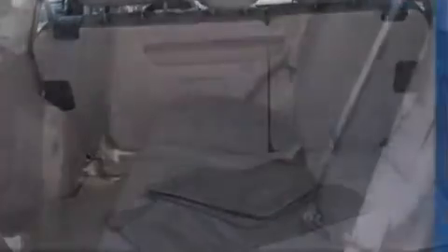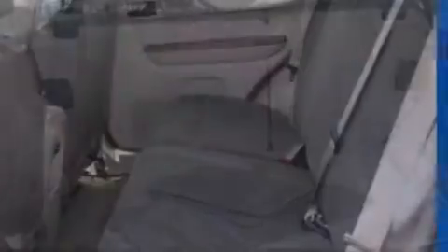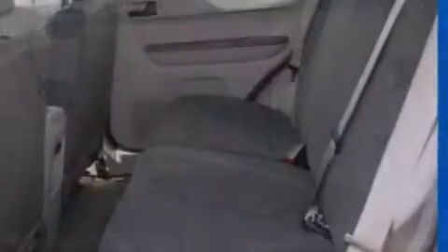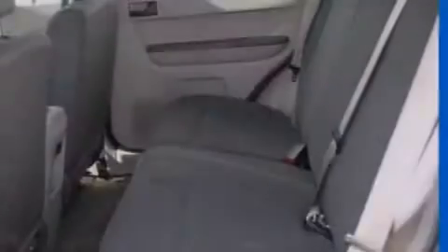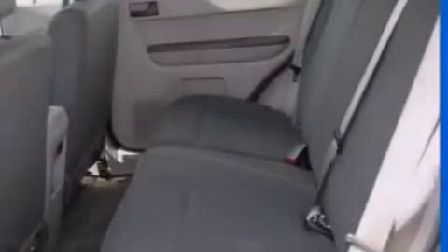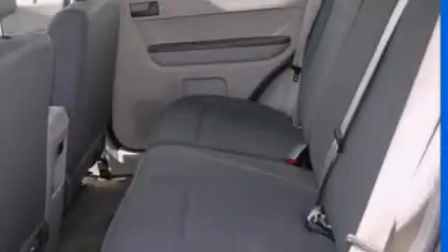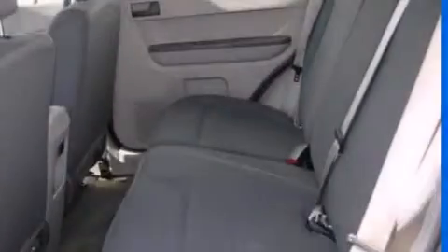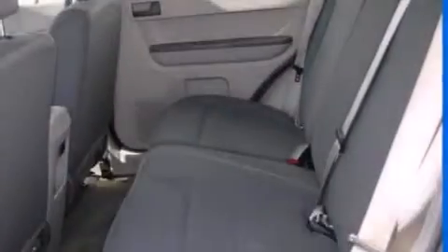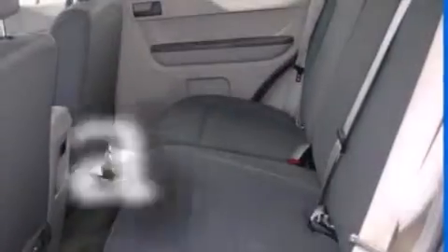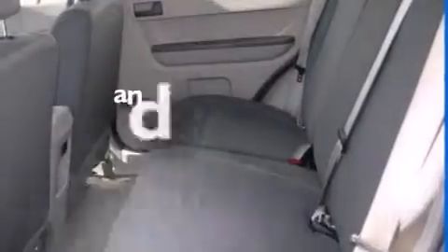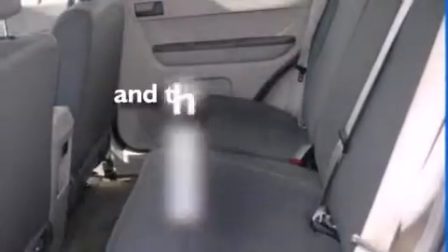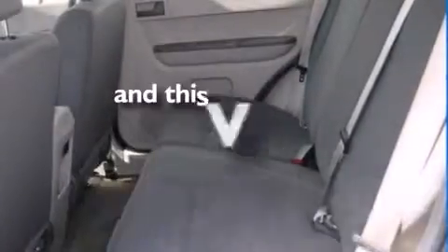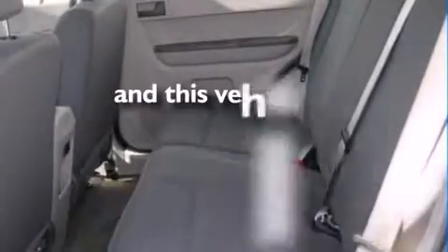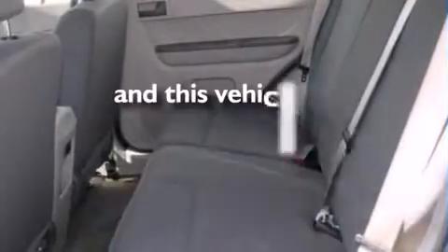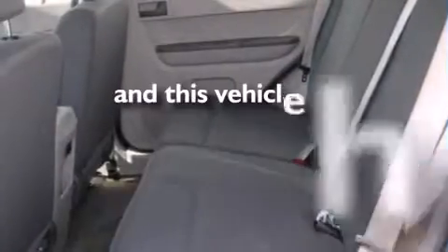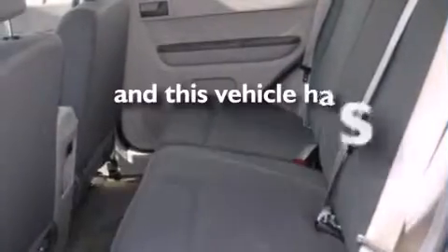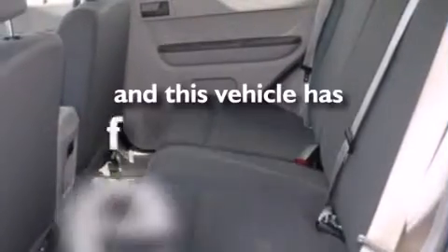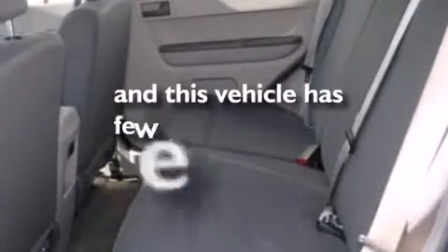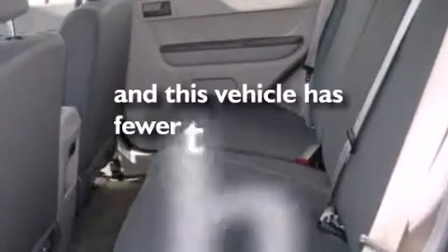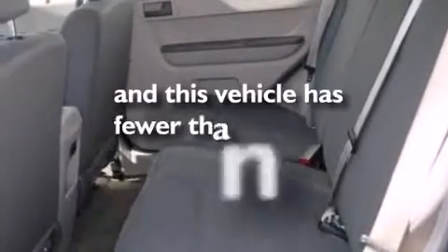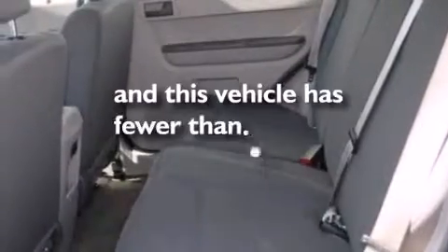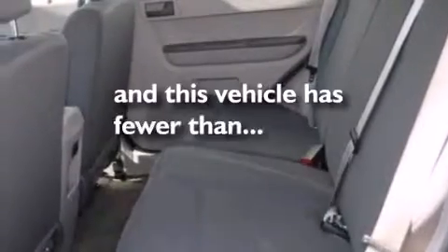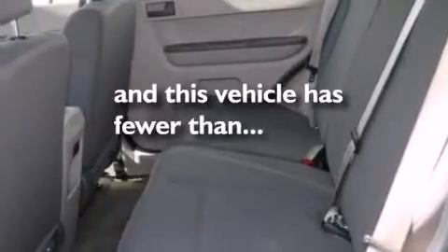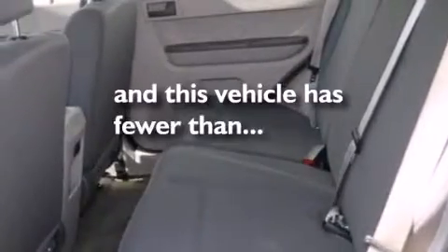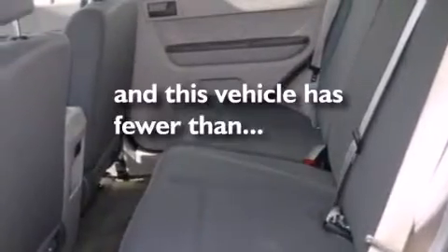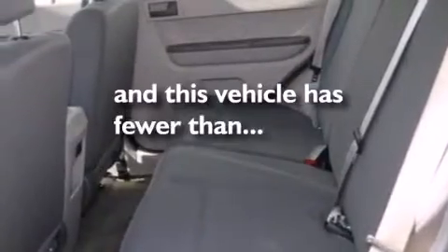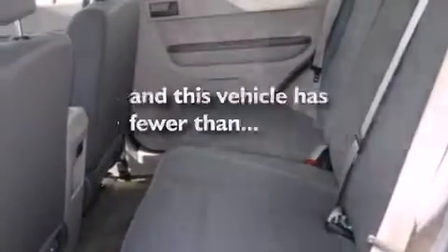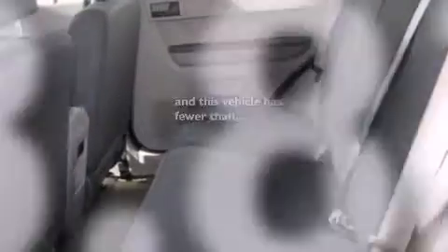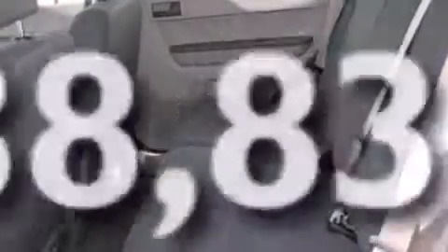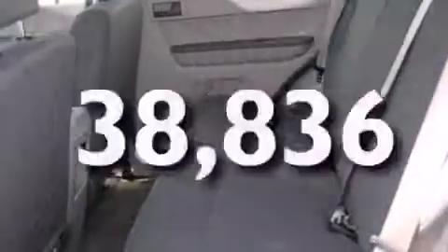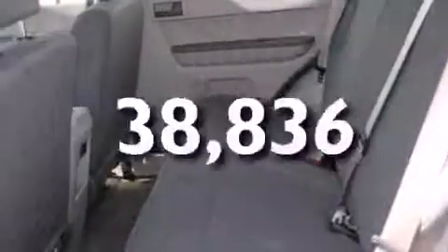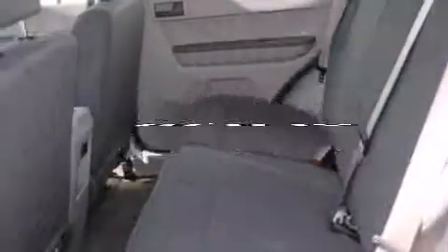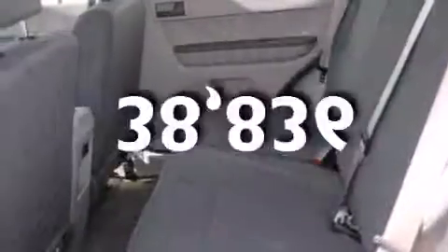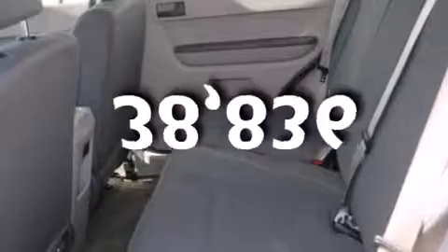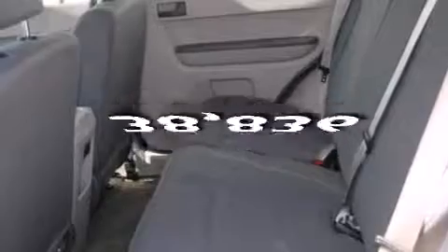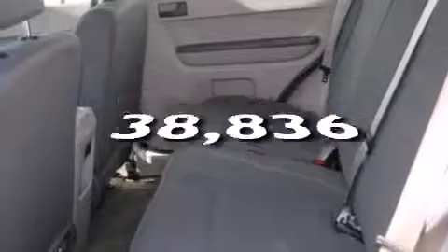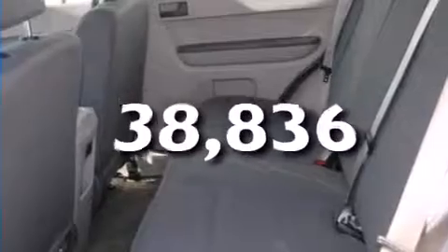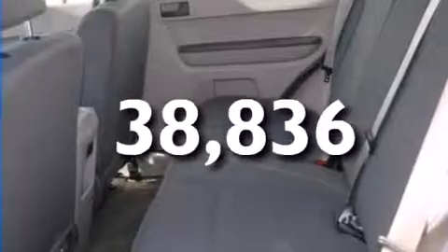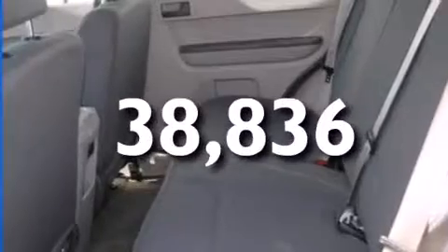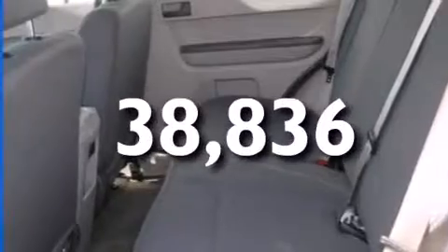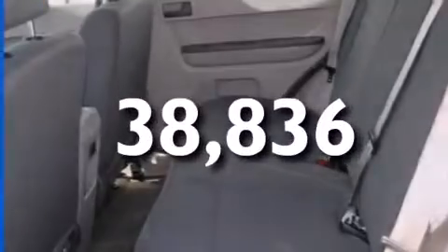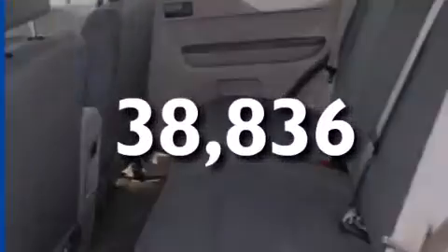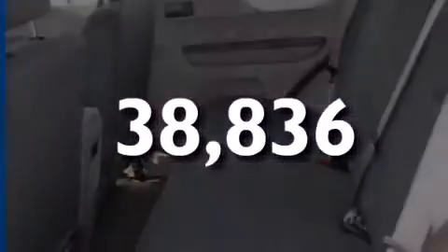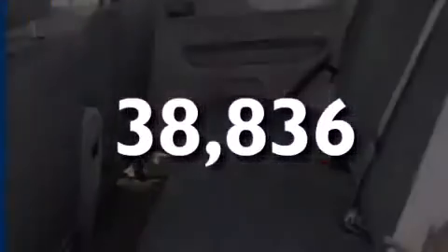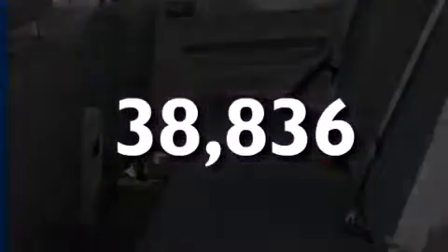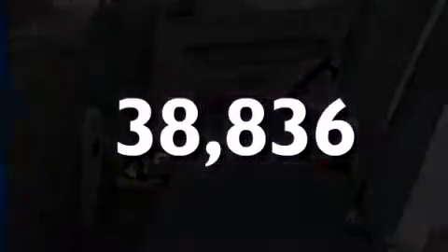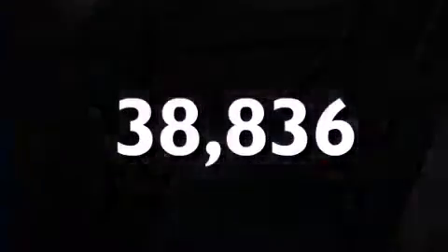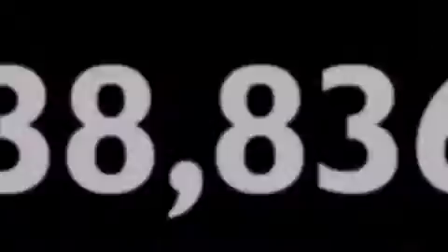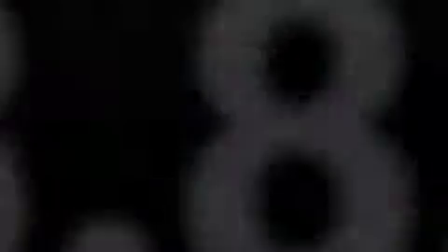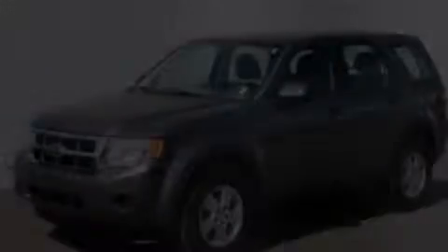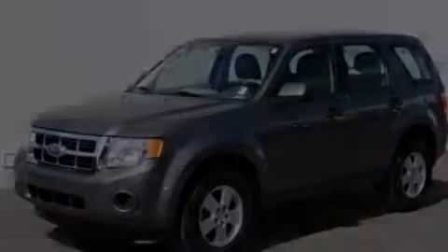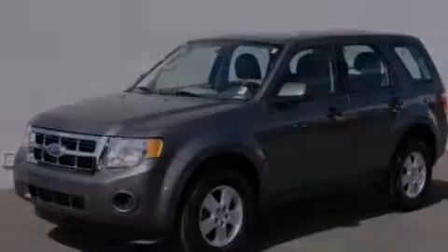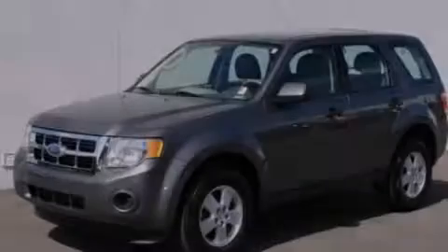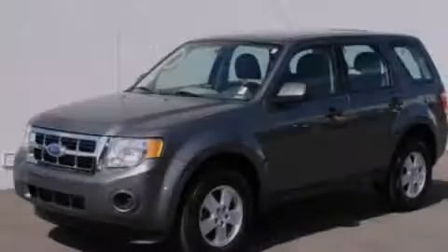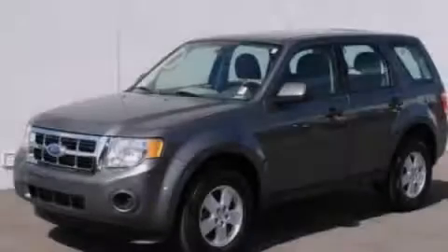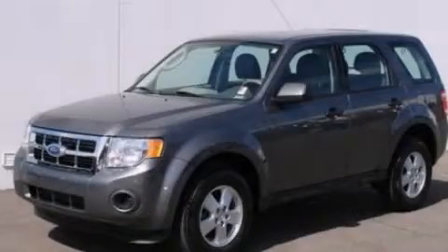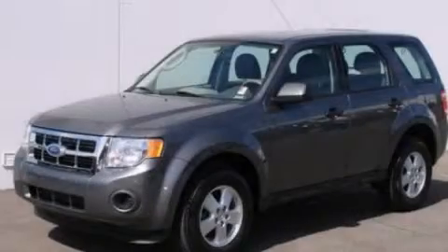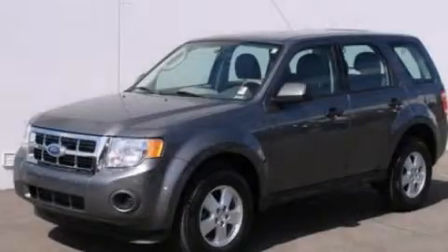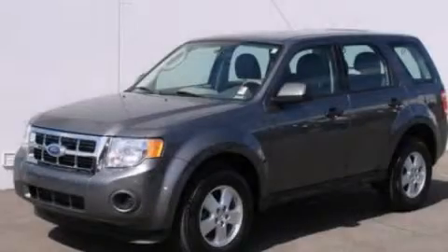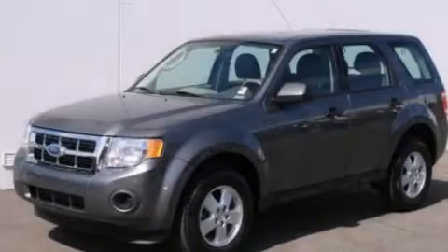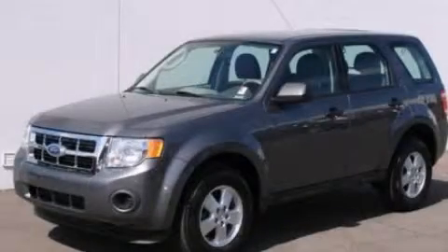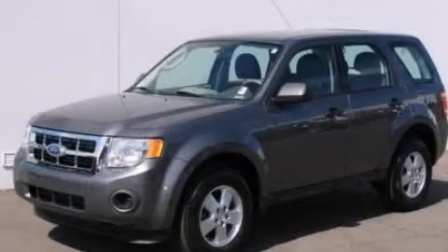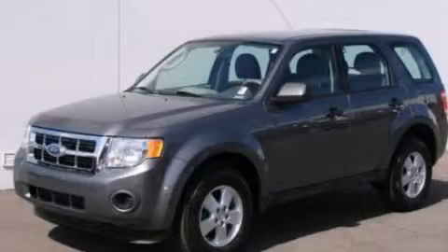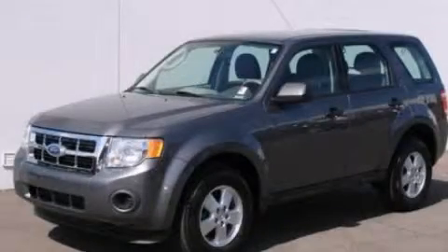This vehicle has less than 39,000 miles. Stop by today and test drive this vehicle for yourself.